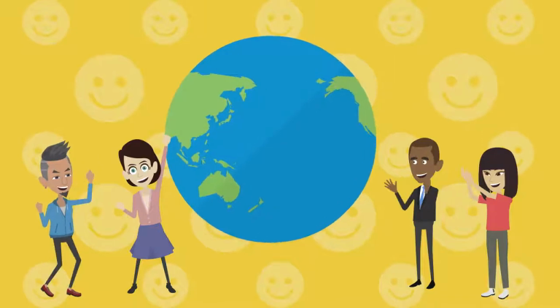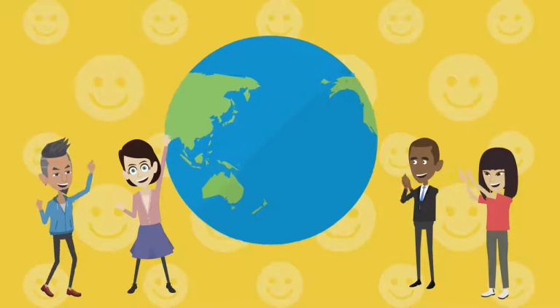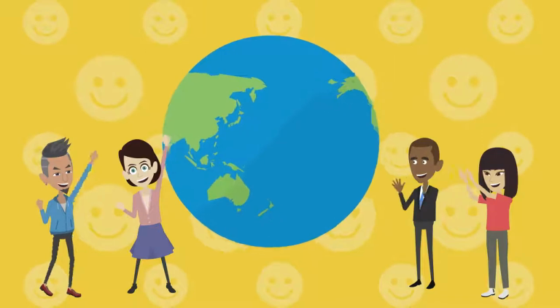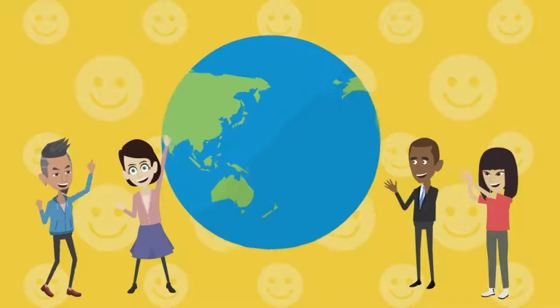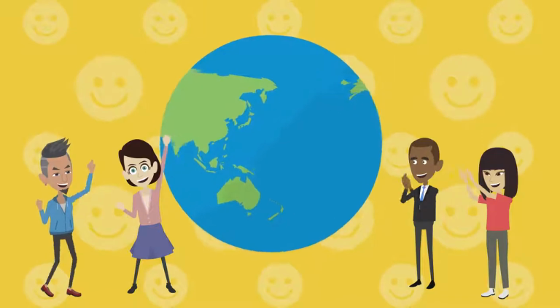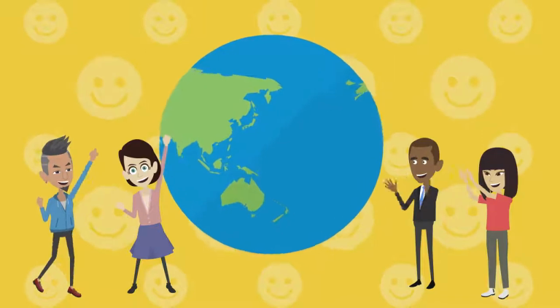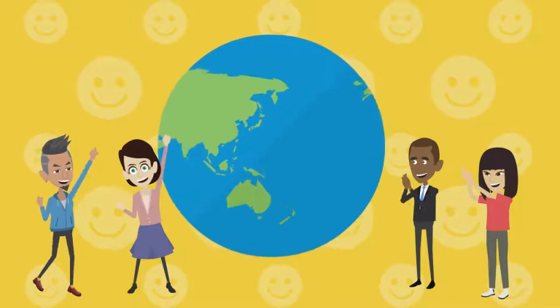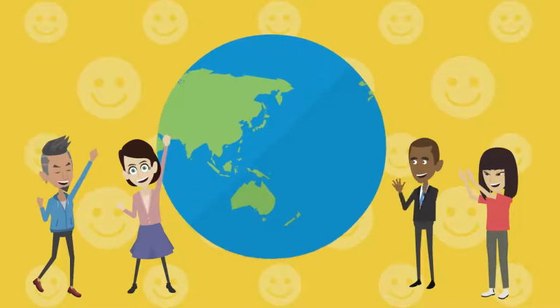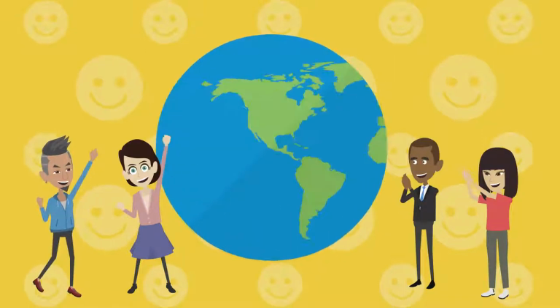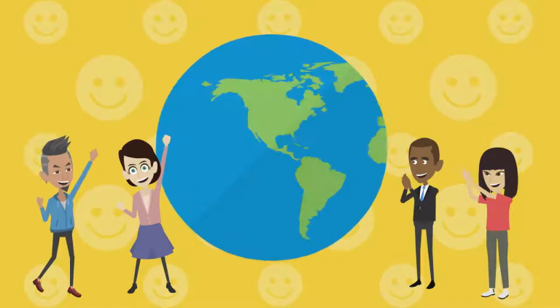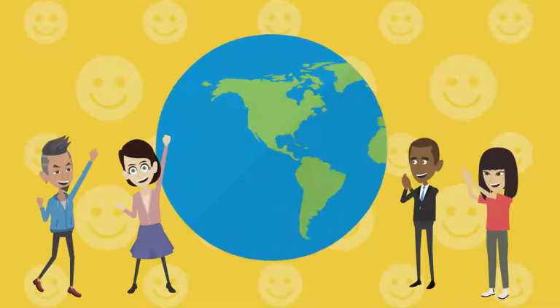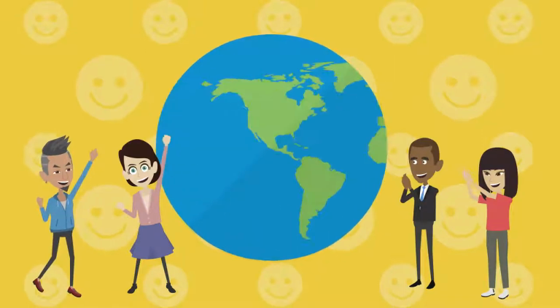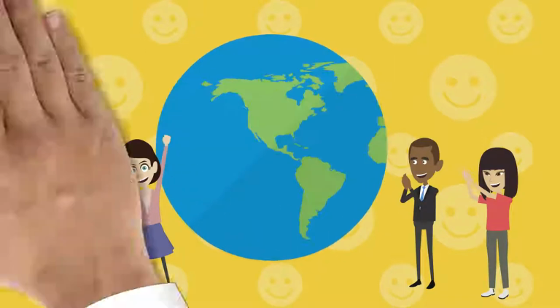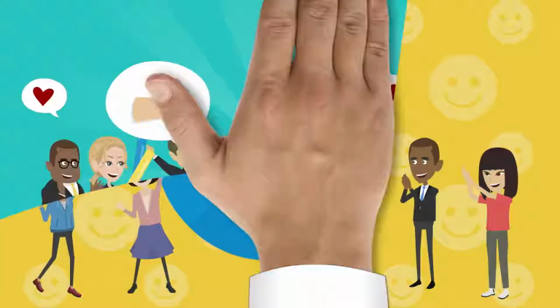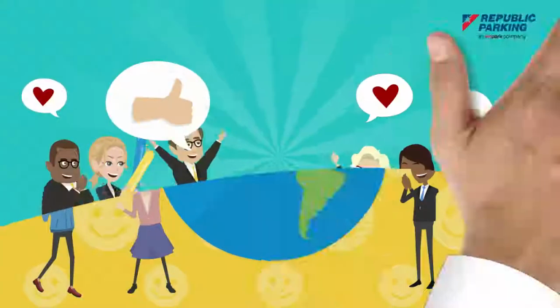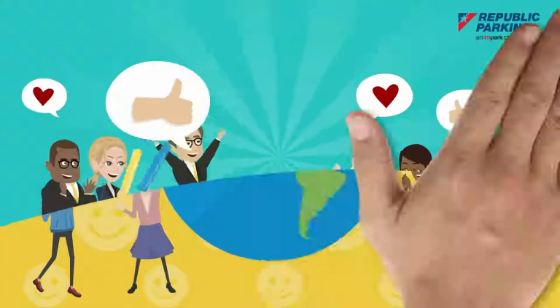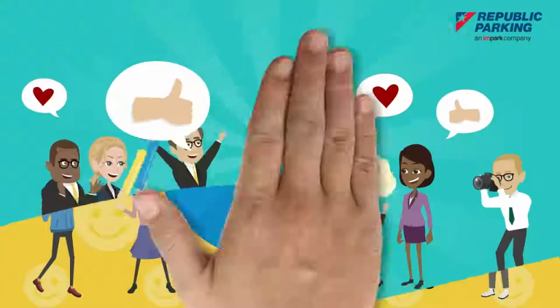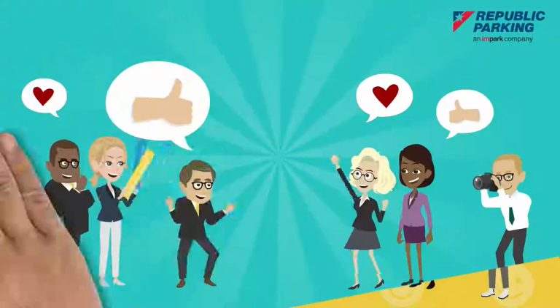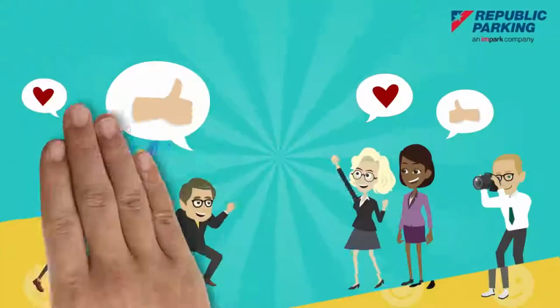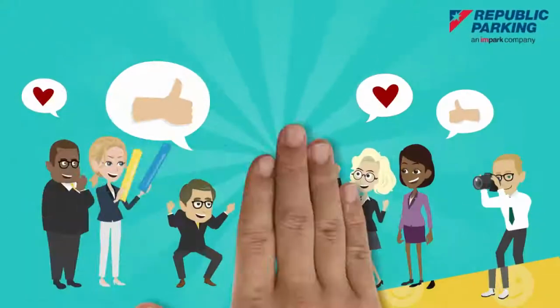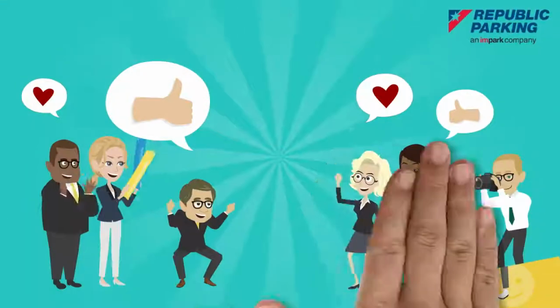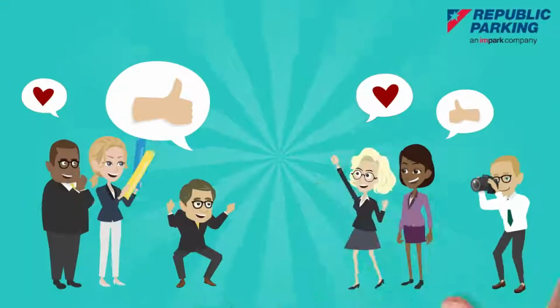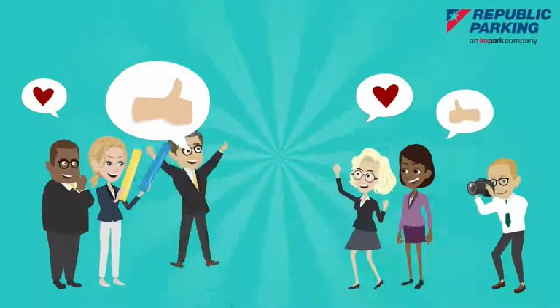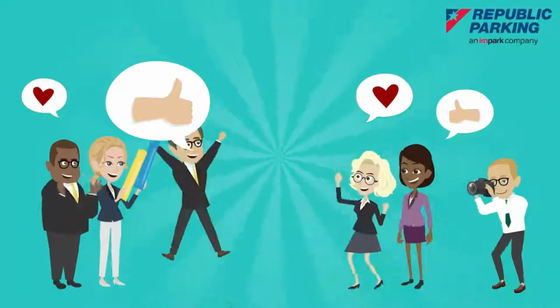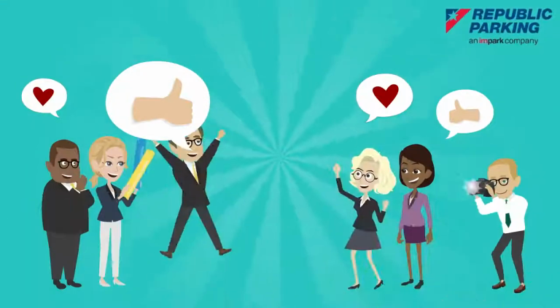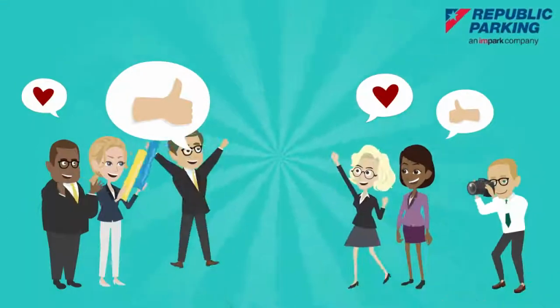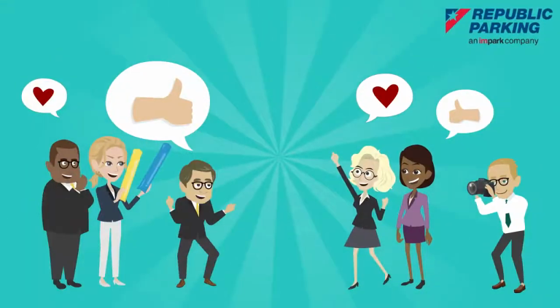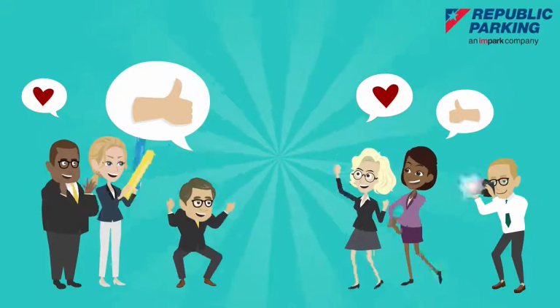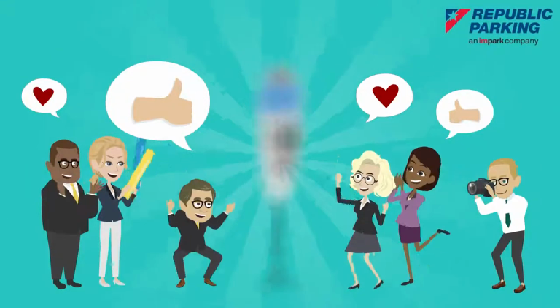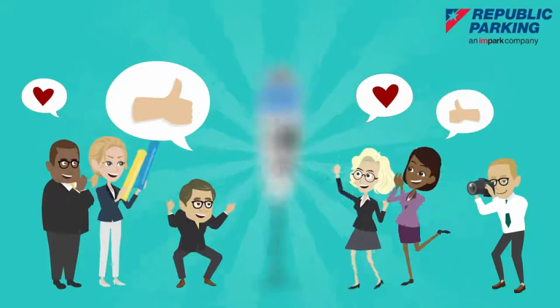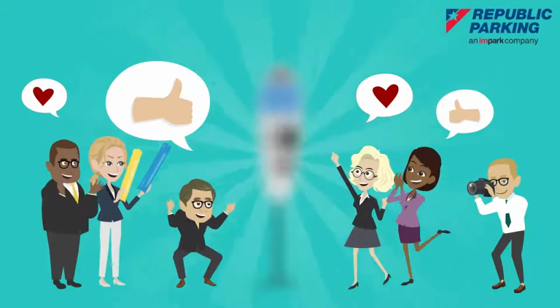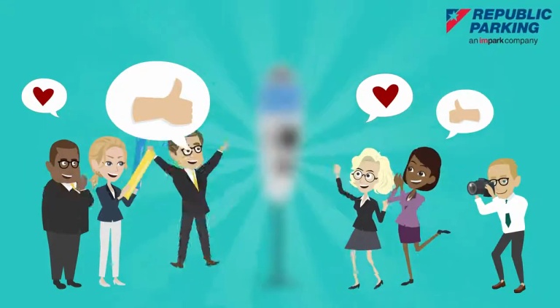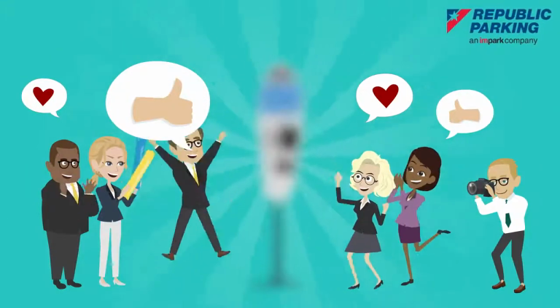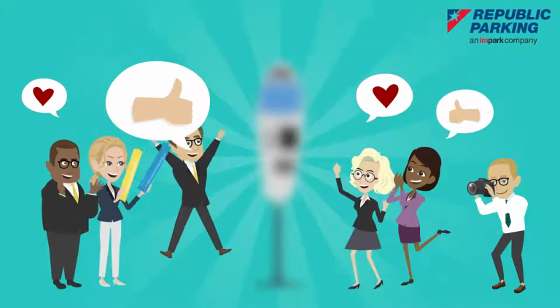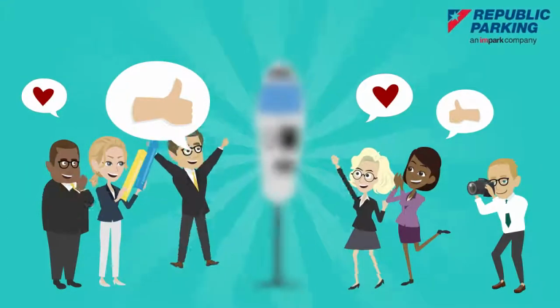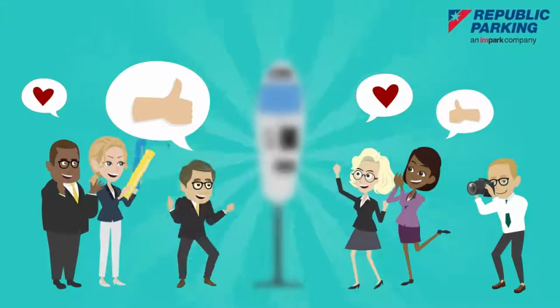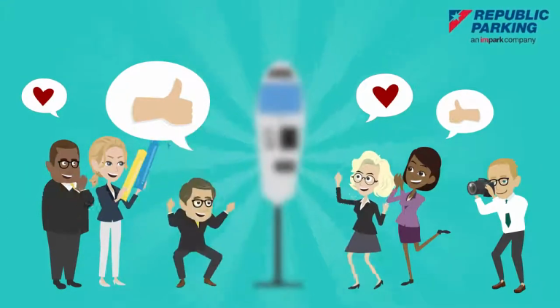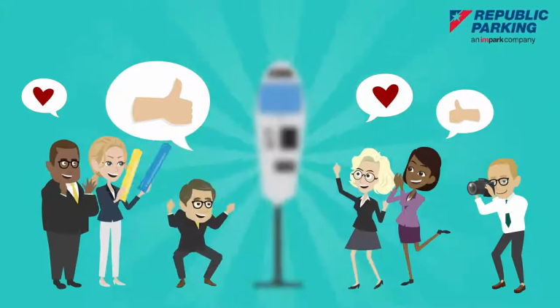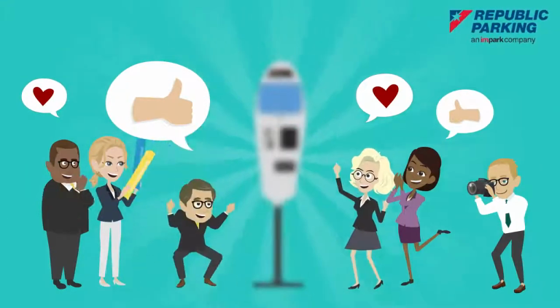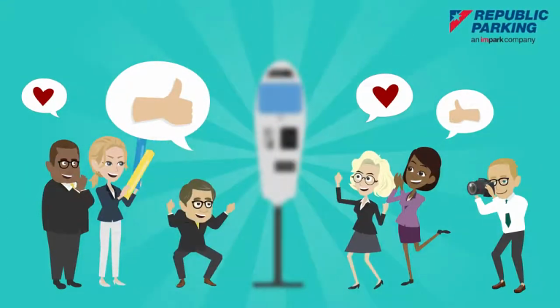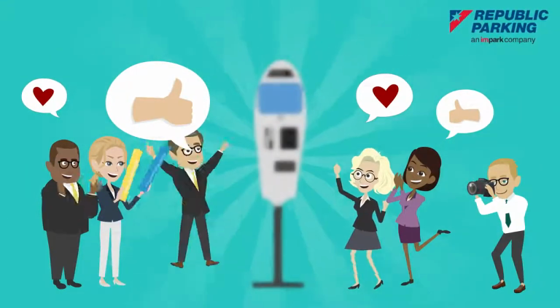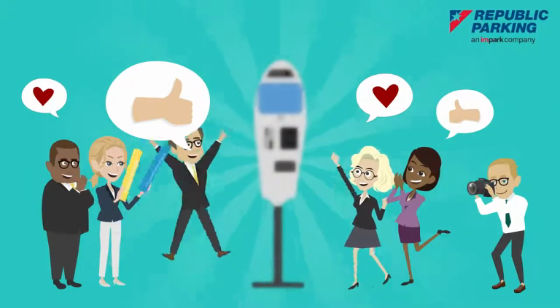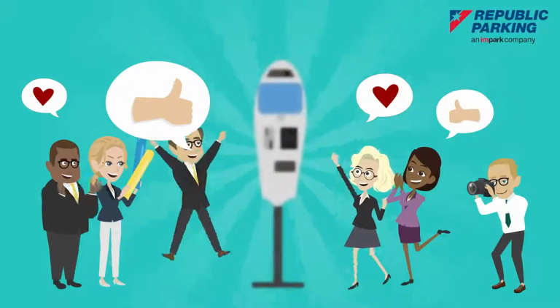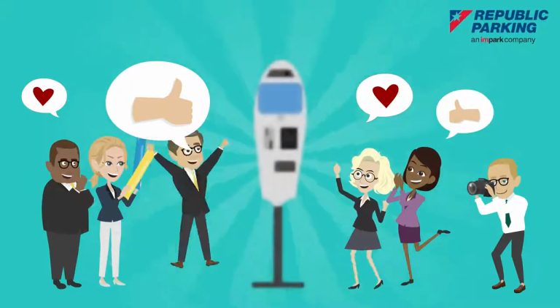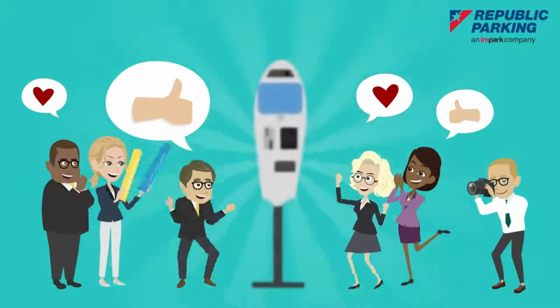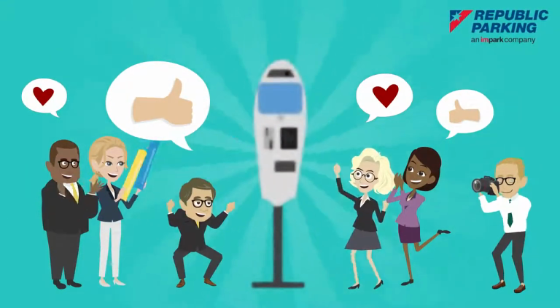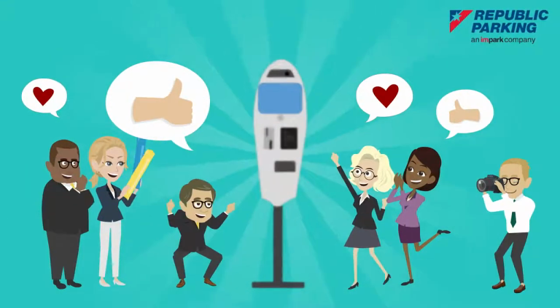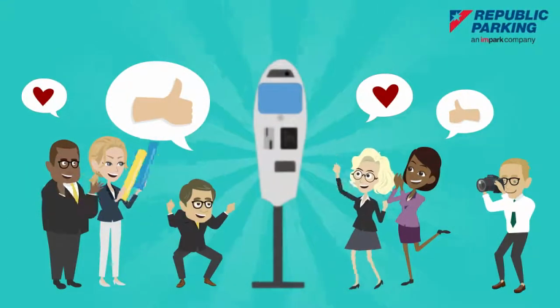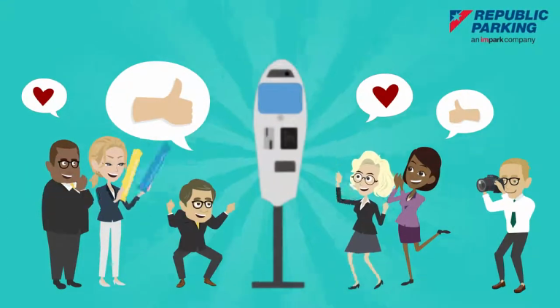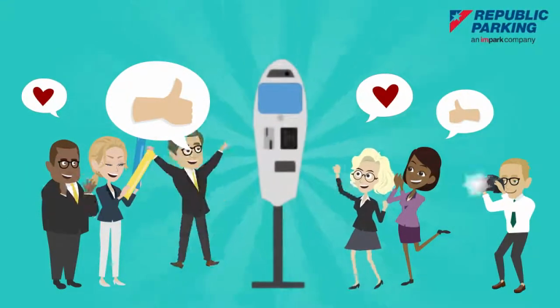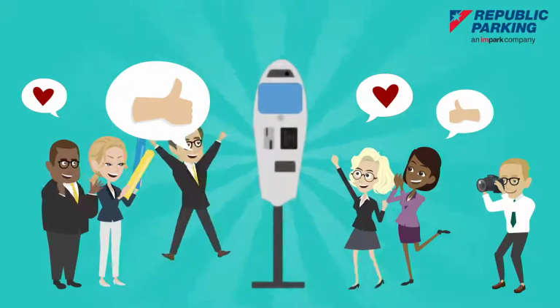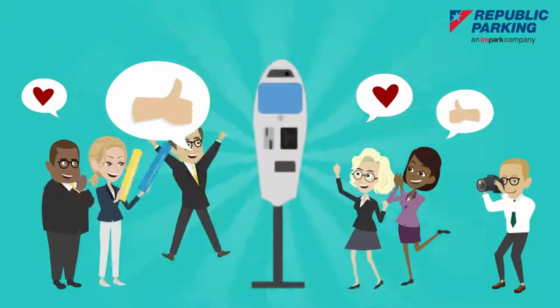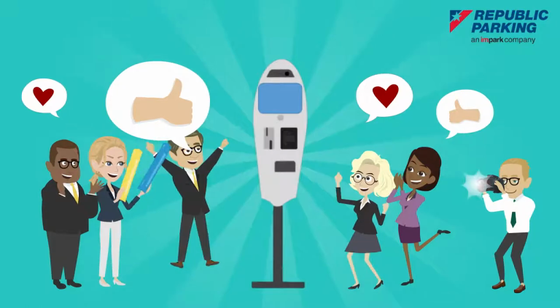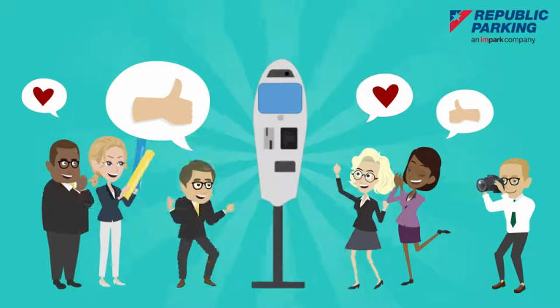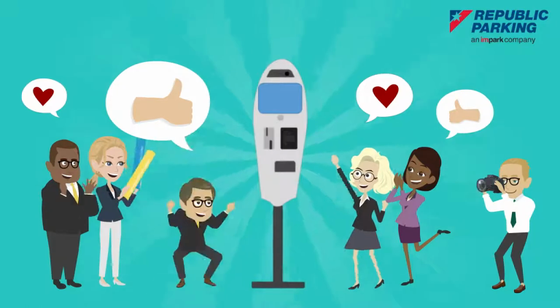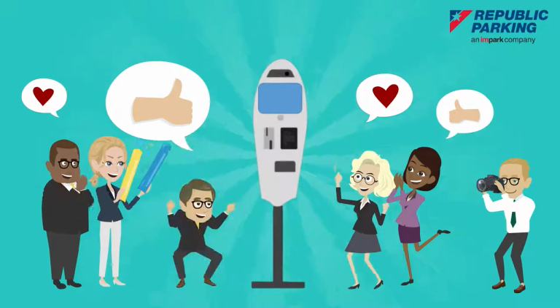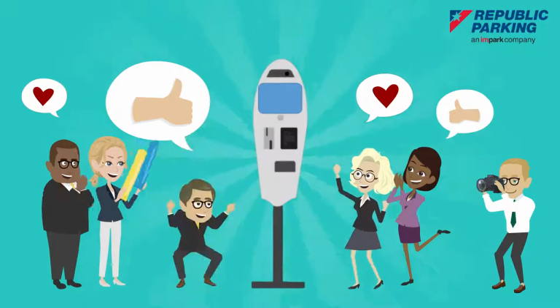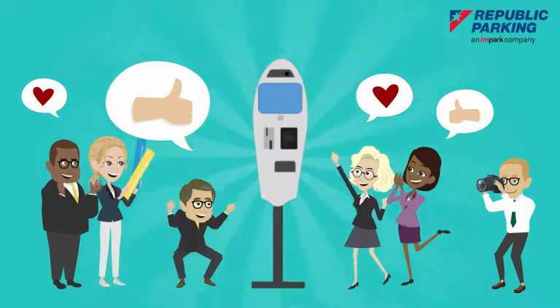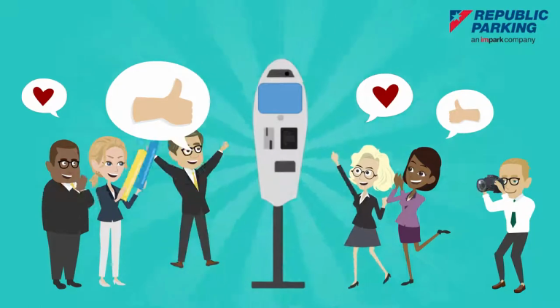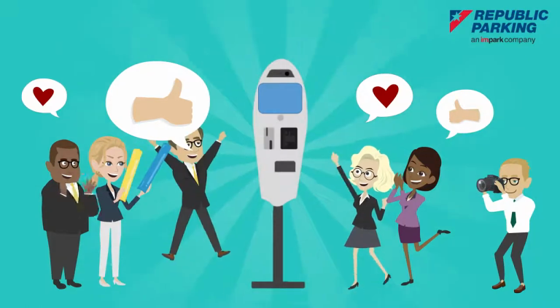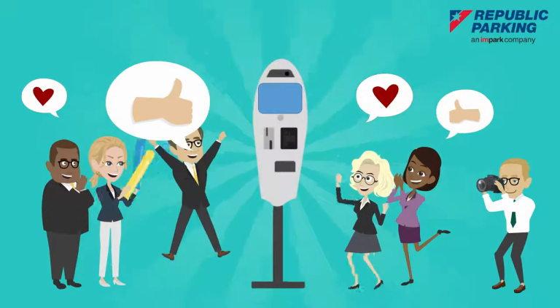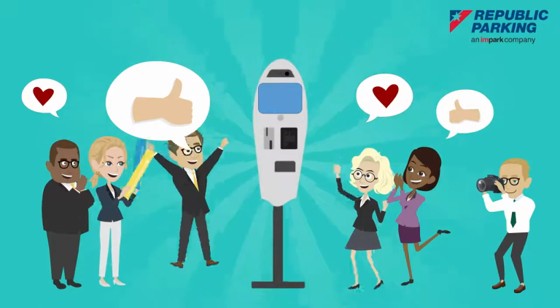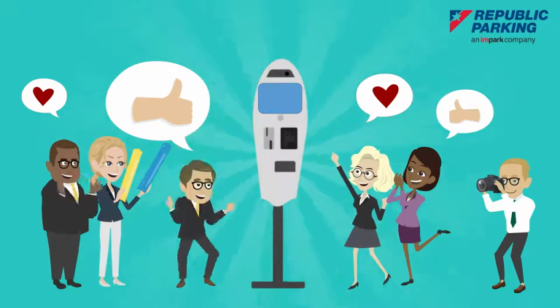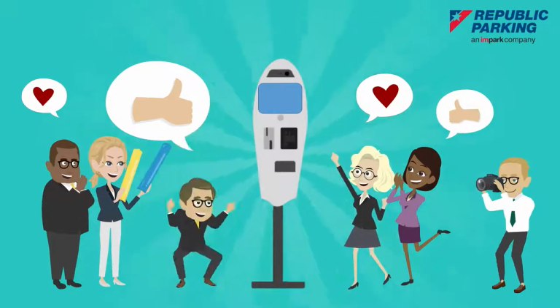Now that we have explained how we have the best and most user-friendly parking meter on Earth, isn't it obvious Nashville is the IT city? Shouldn't we have the IT parking meter system?